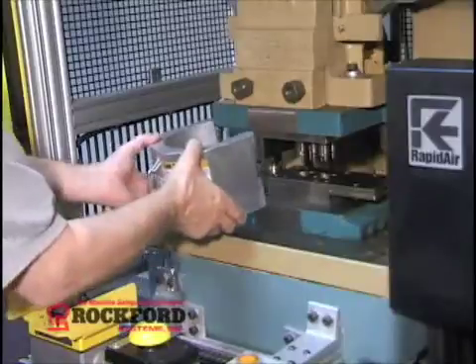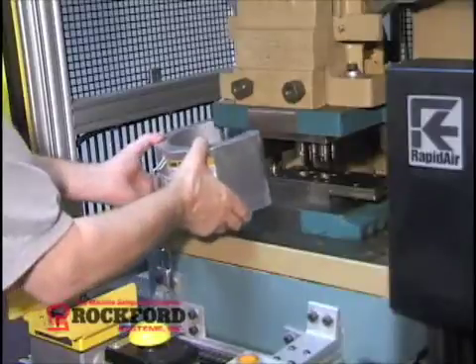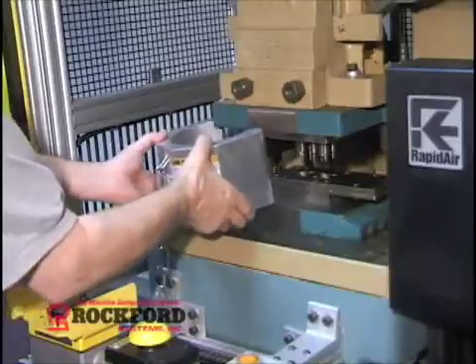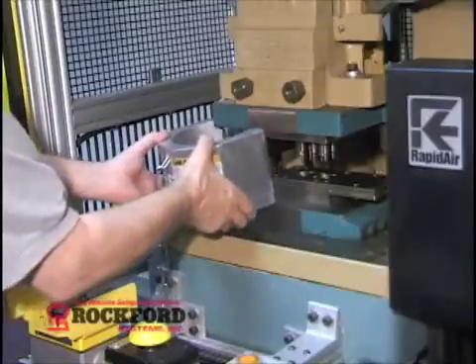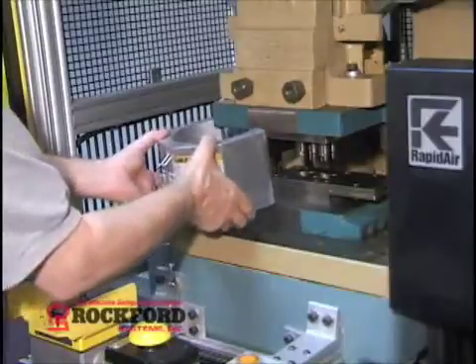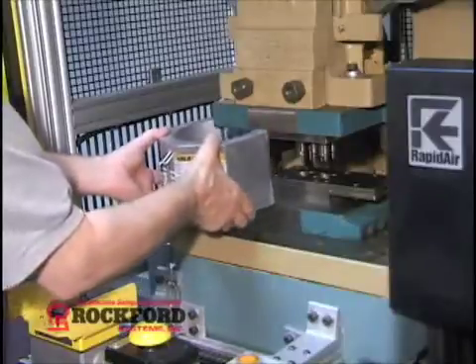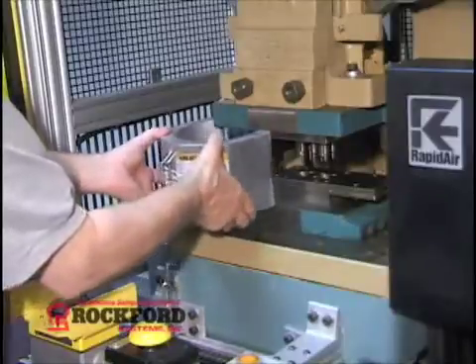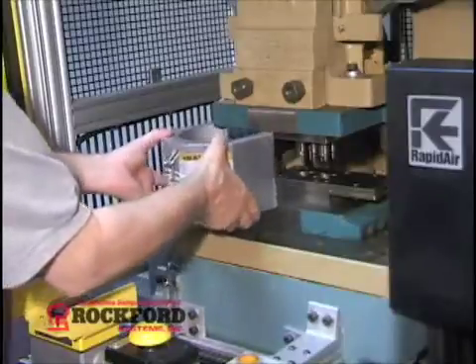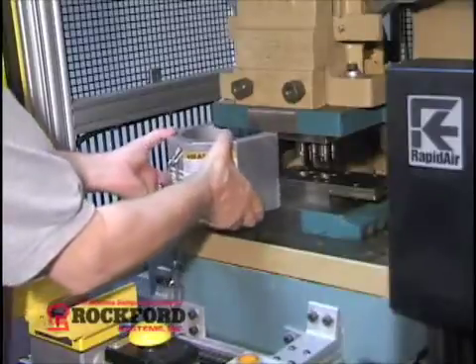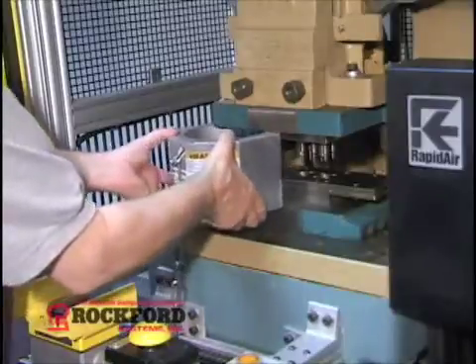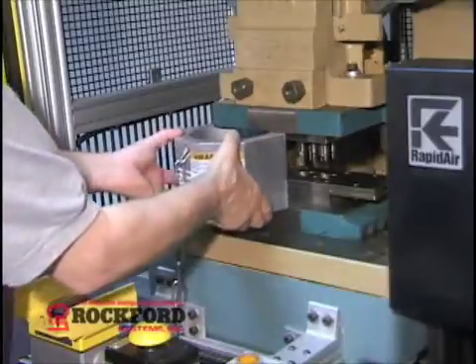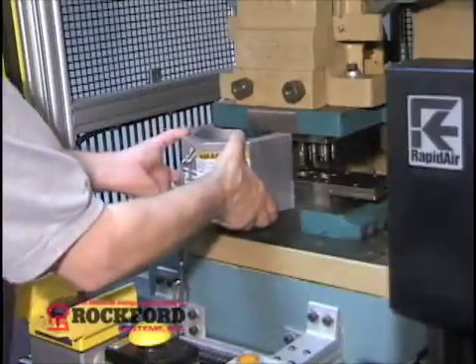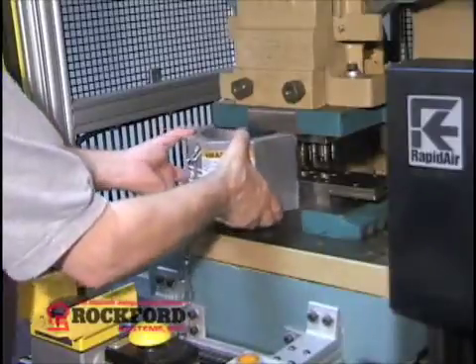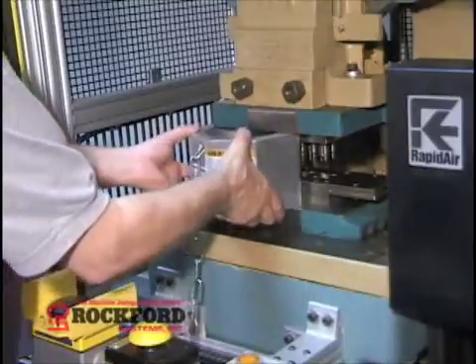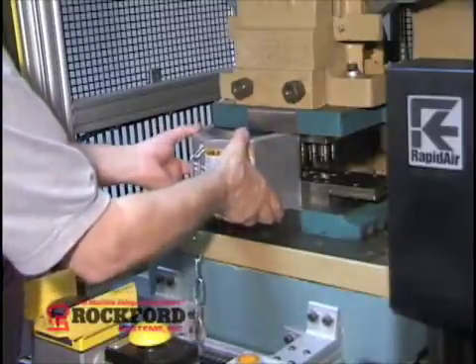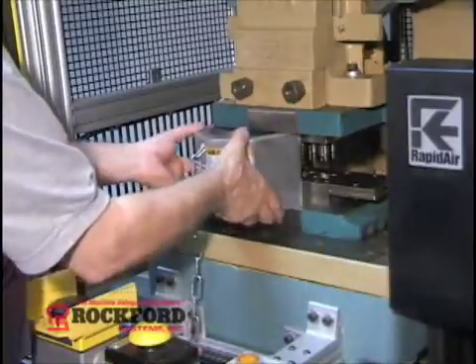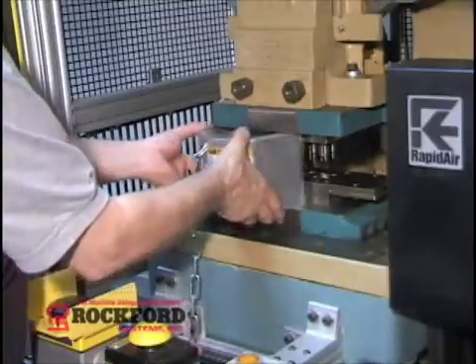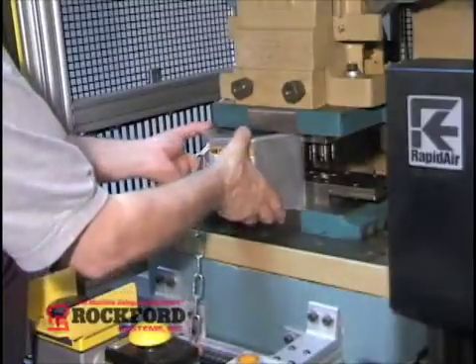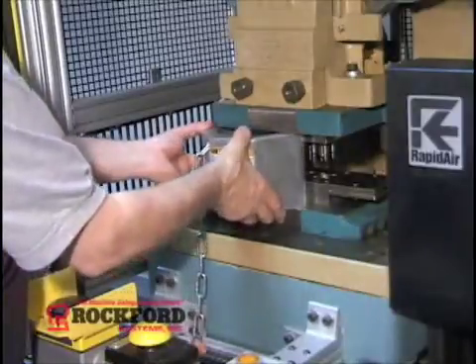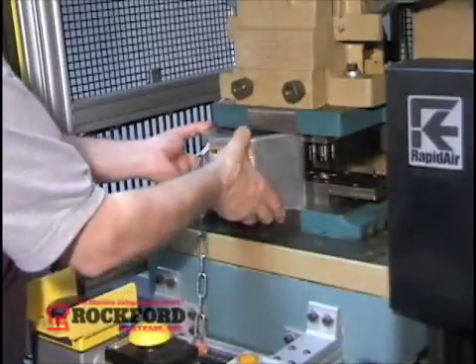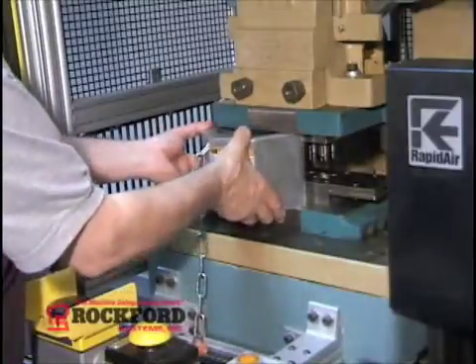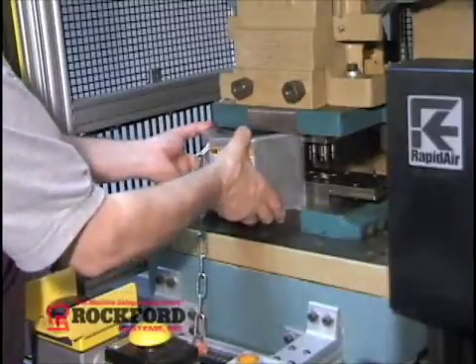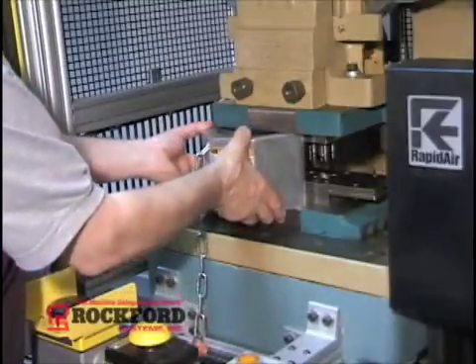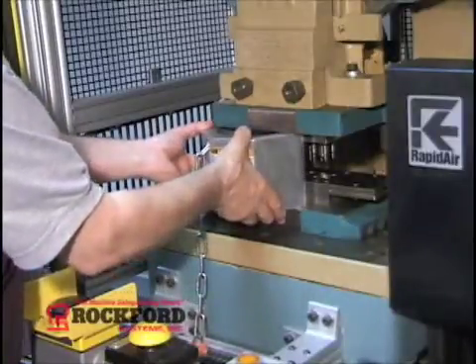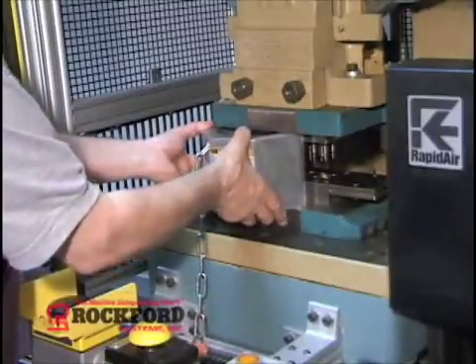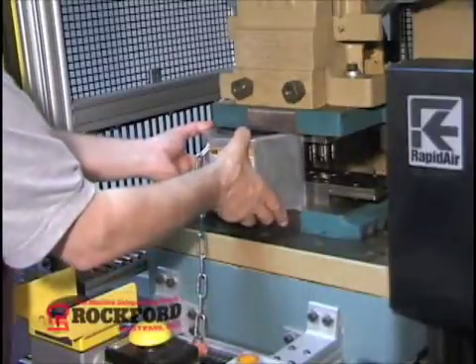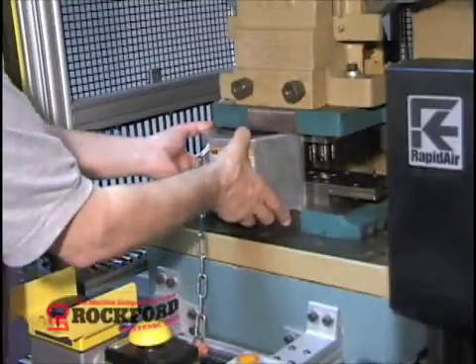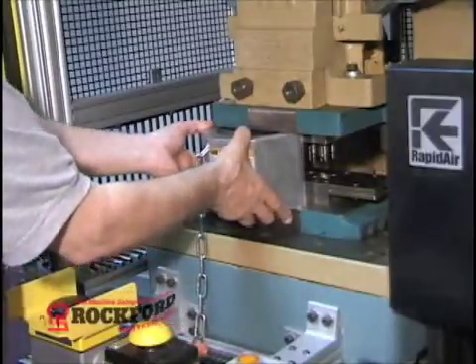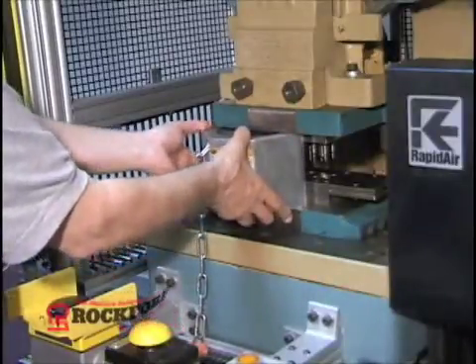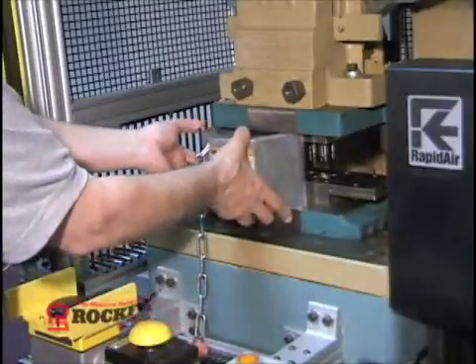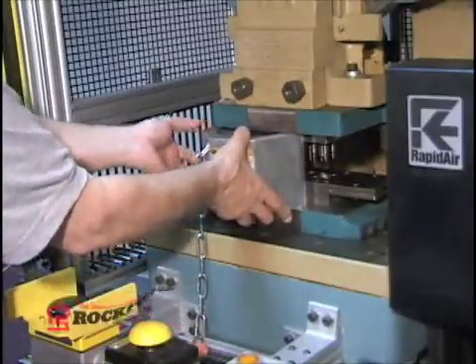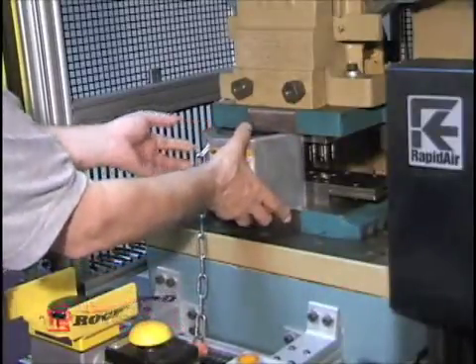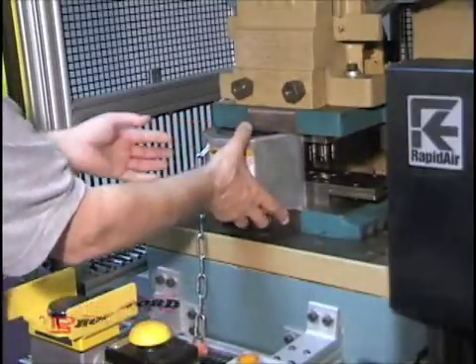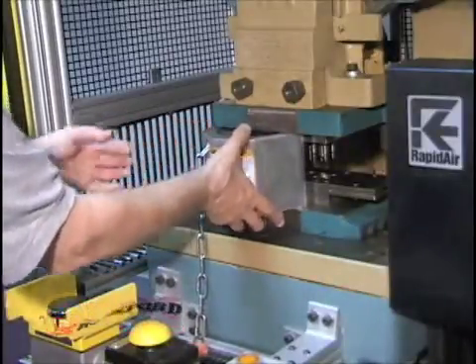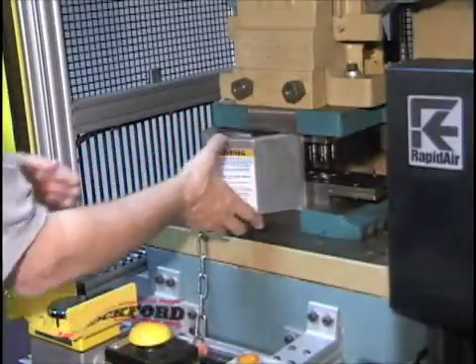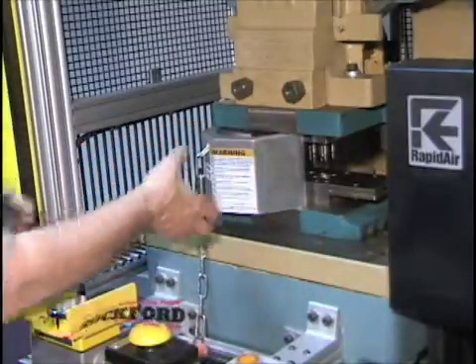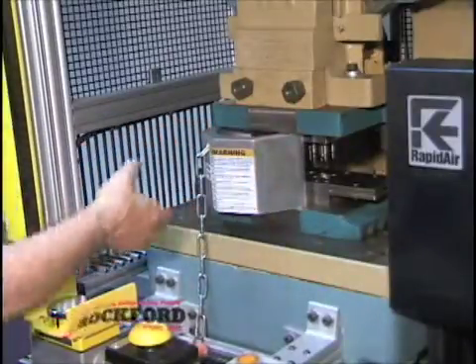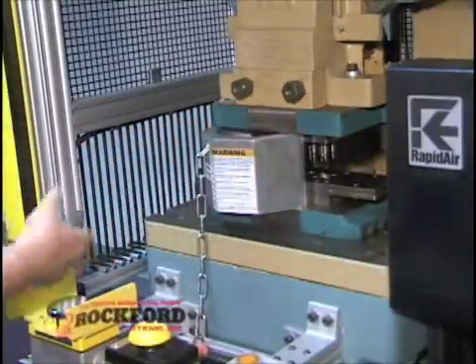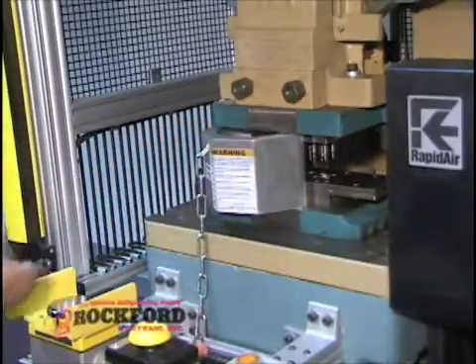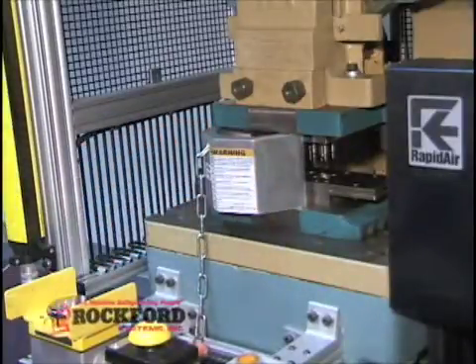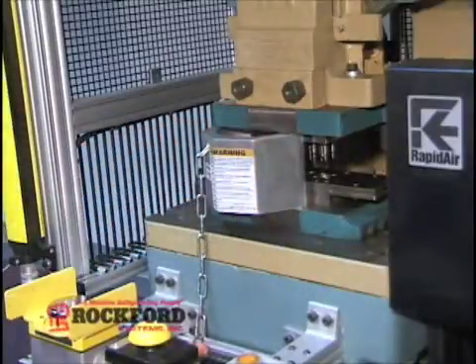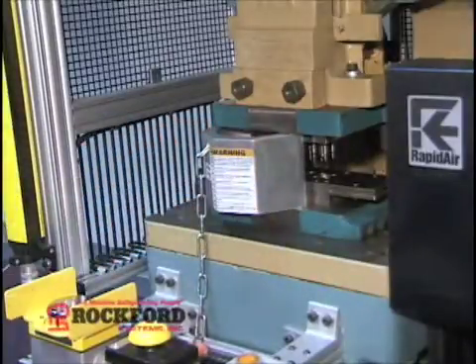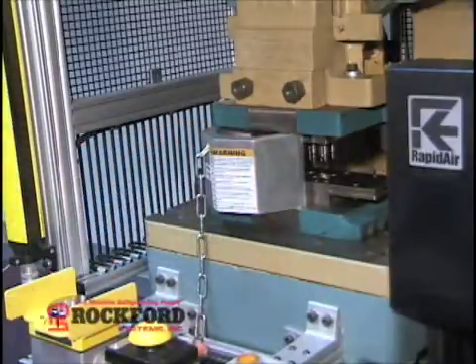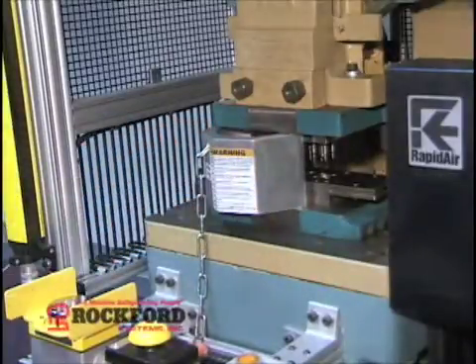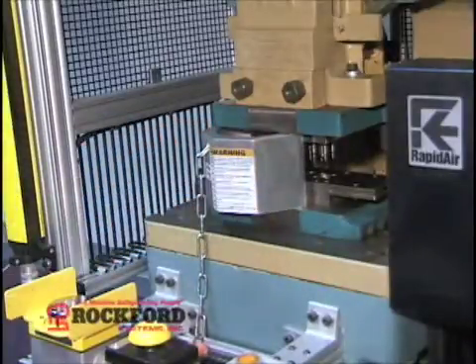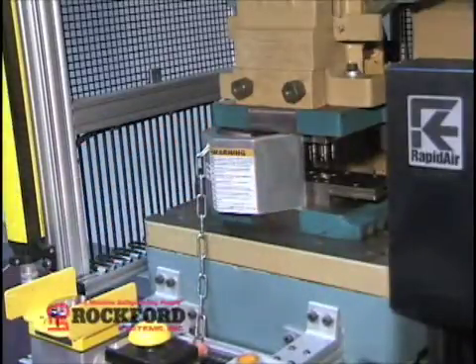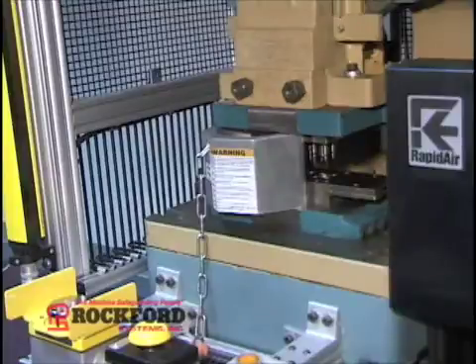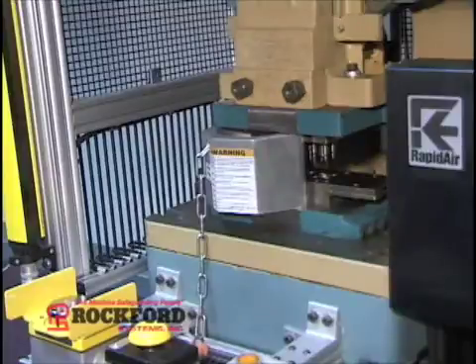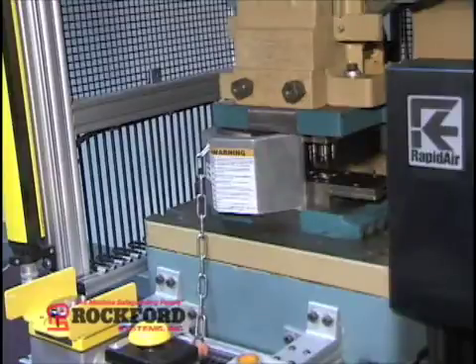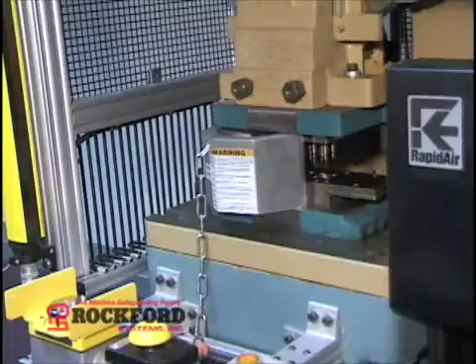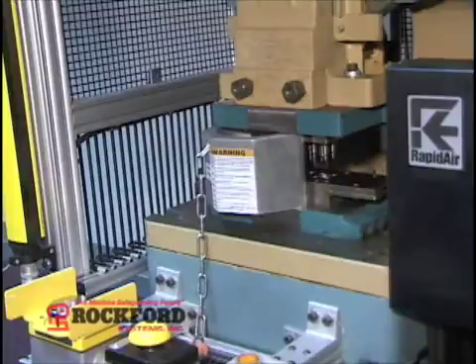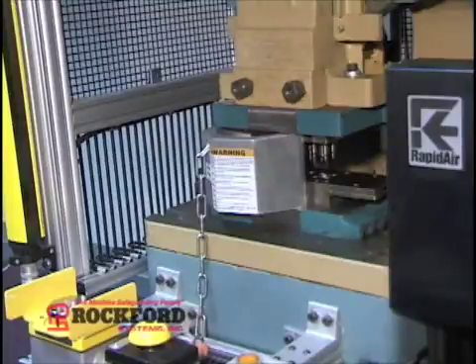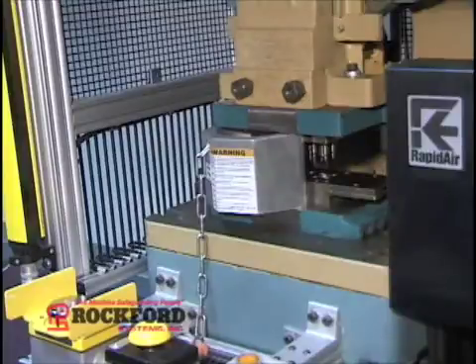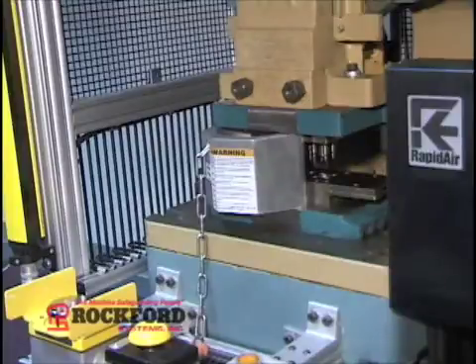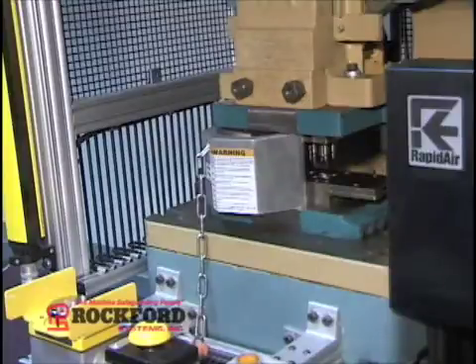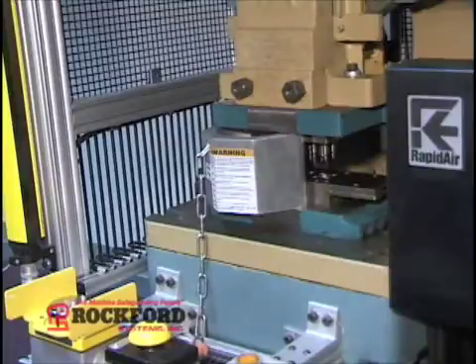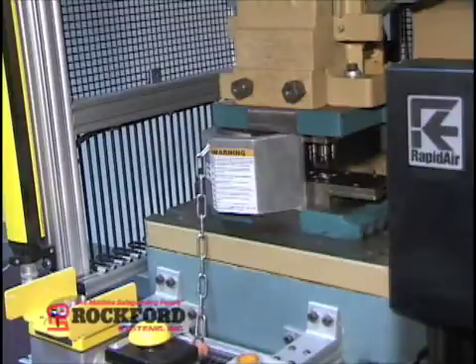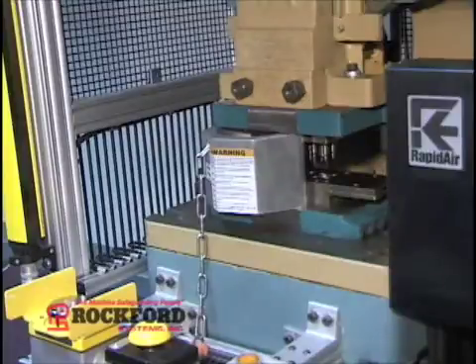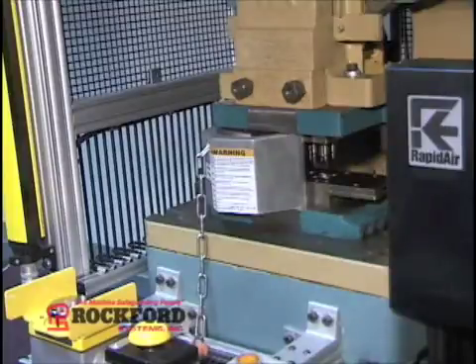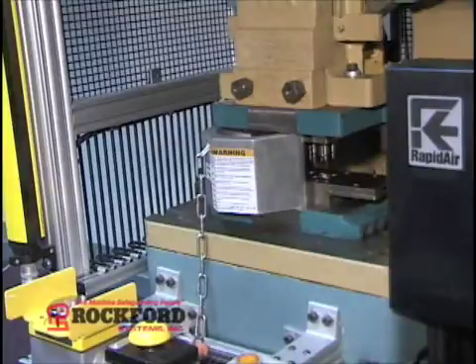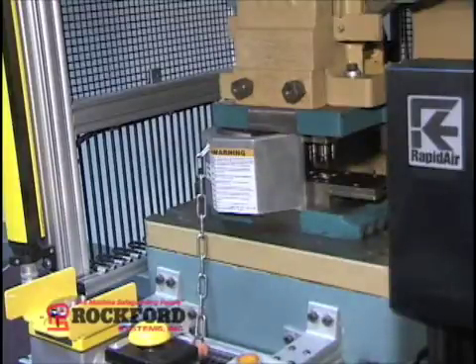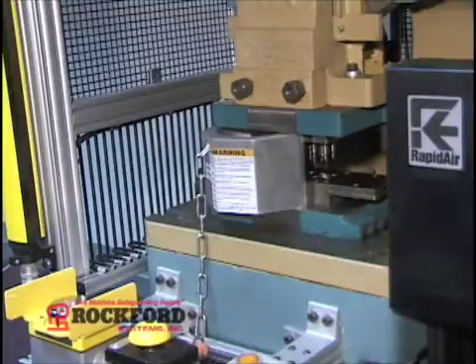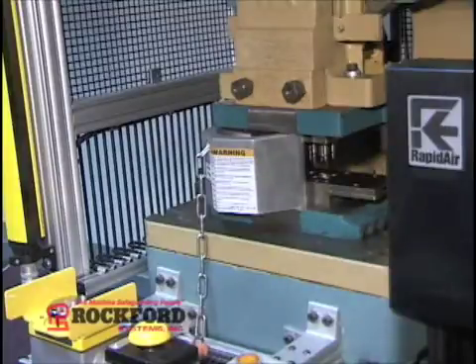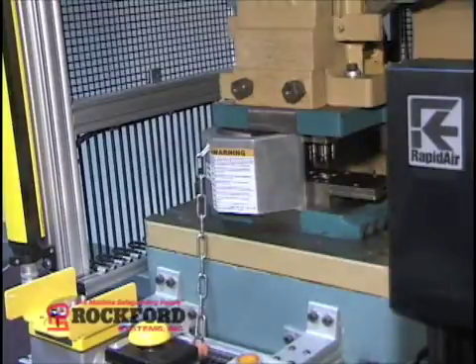The safety block must be capable of holding back the dead weight of the slide and upper die in case the brake or counterbalance should fail.